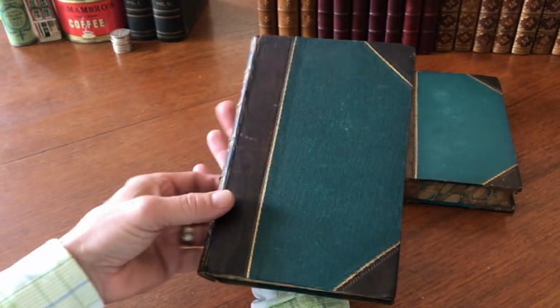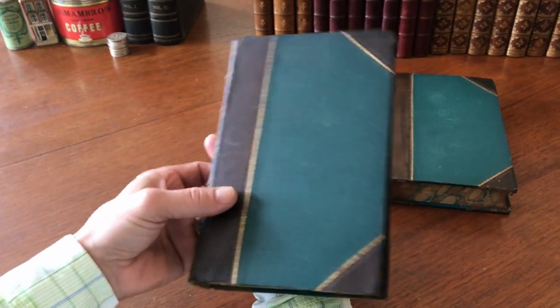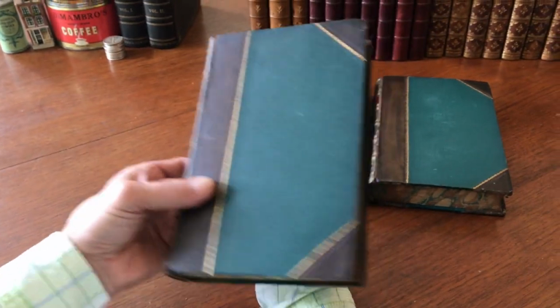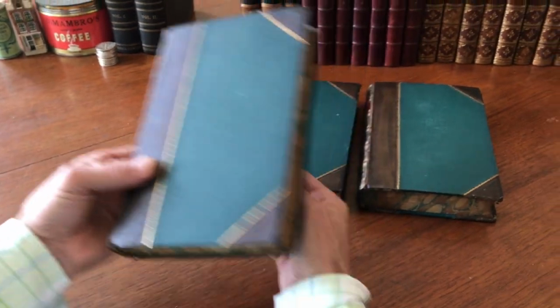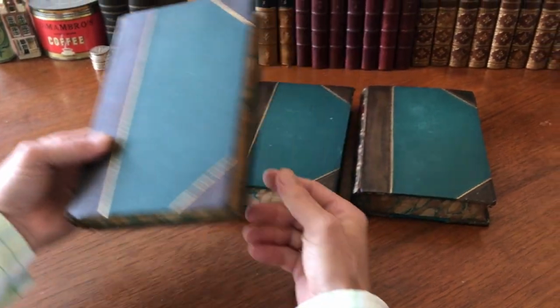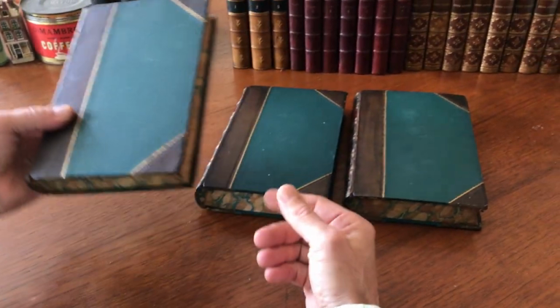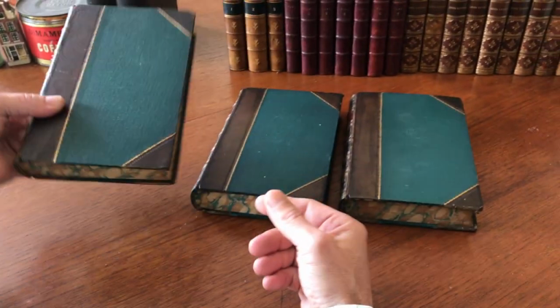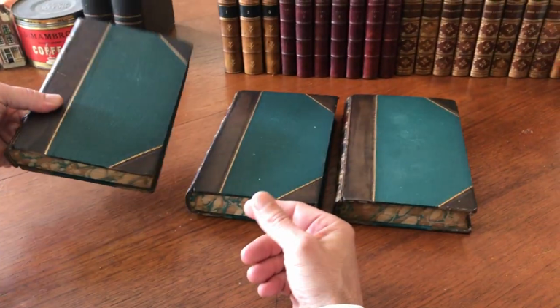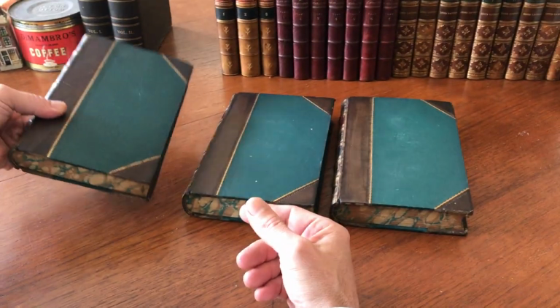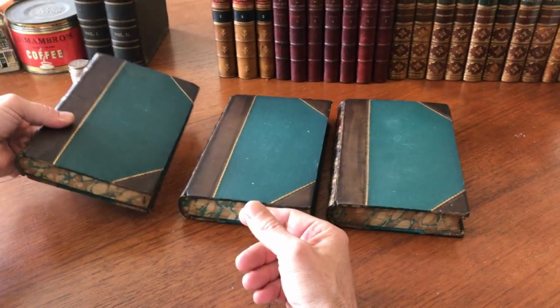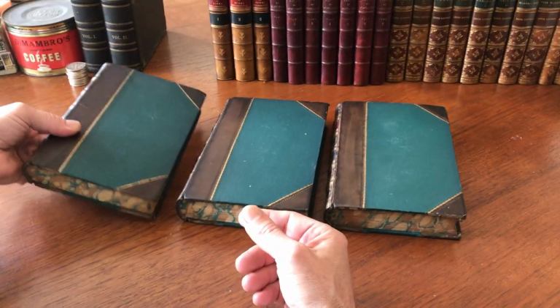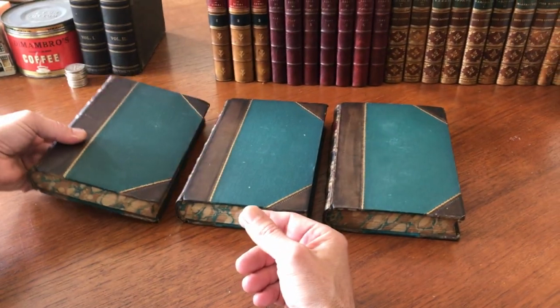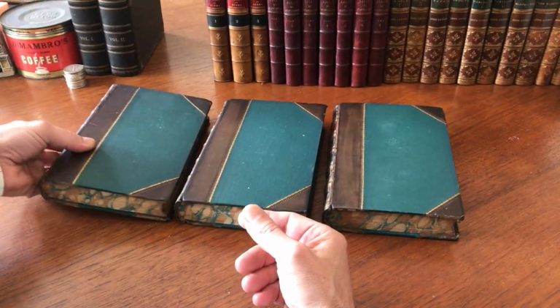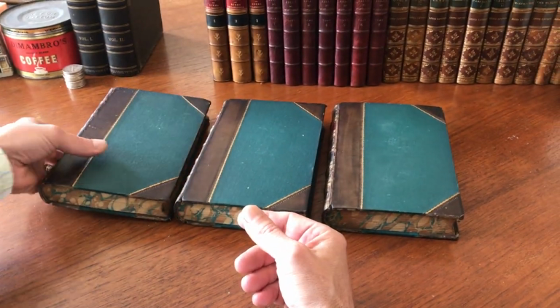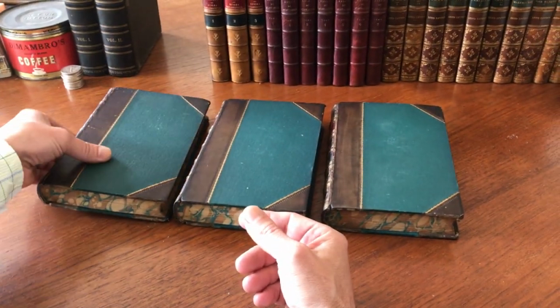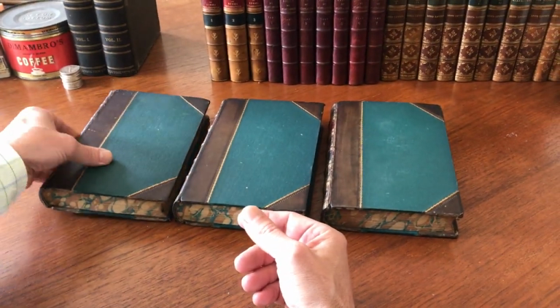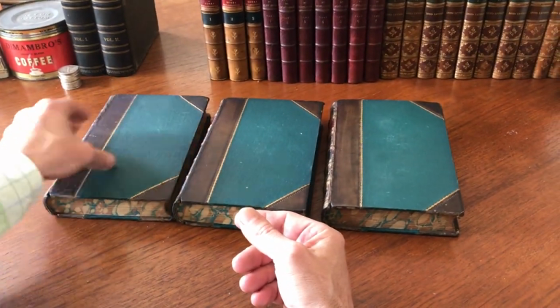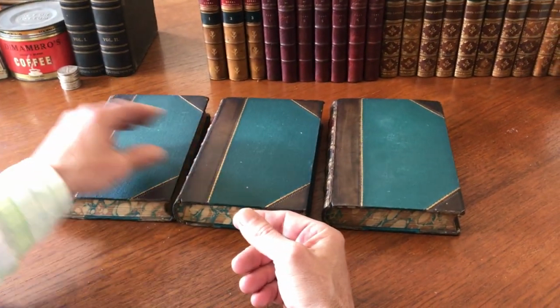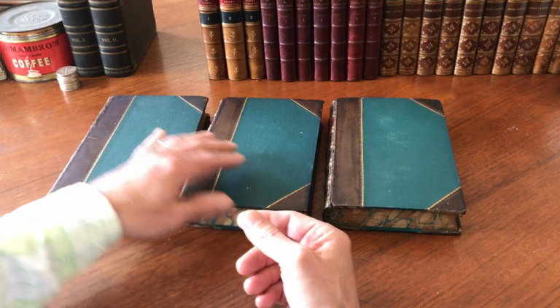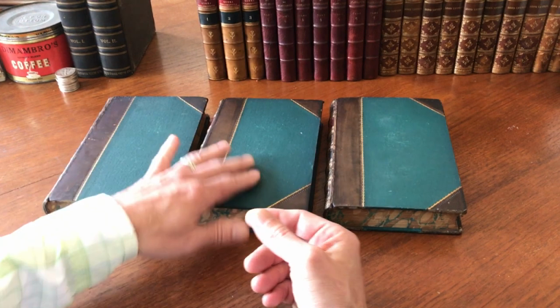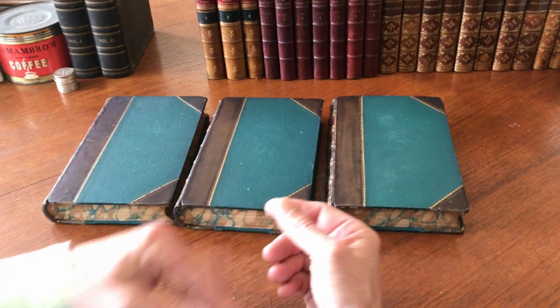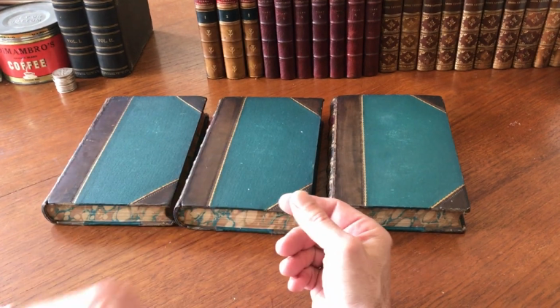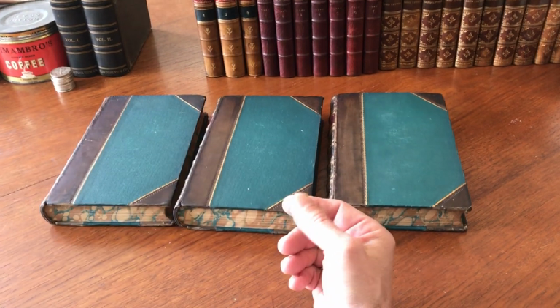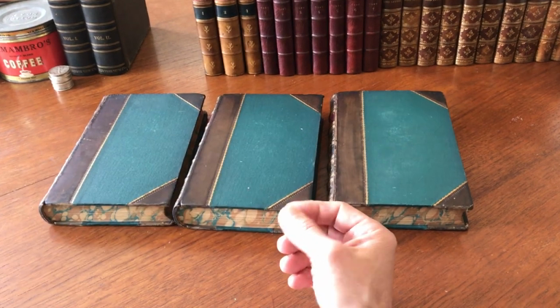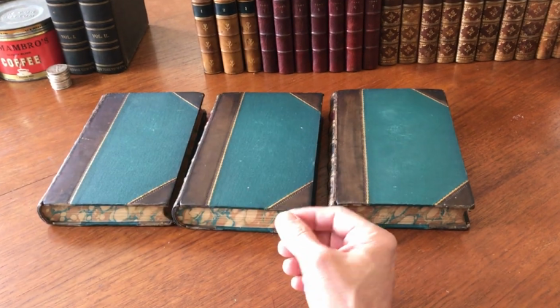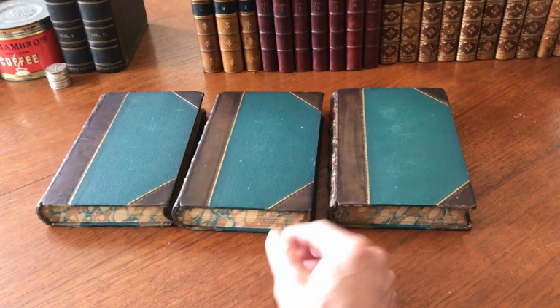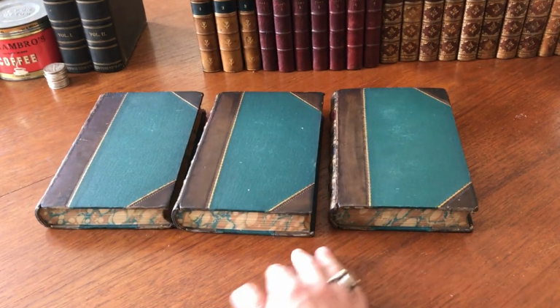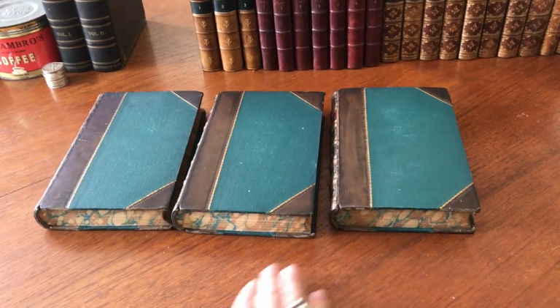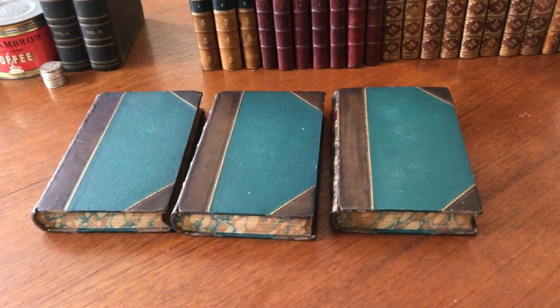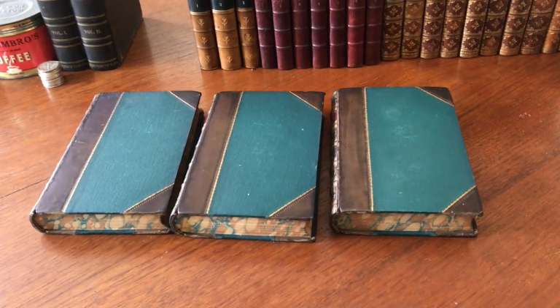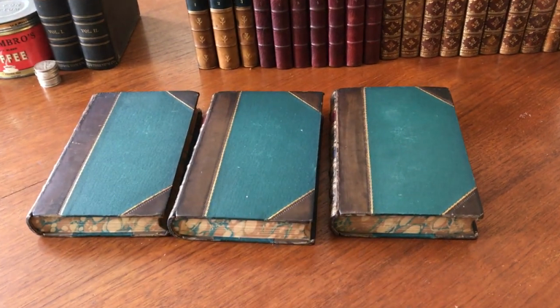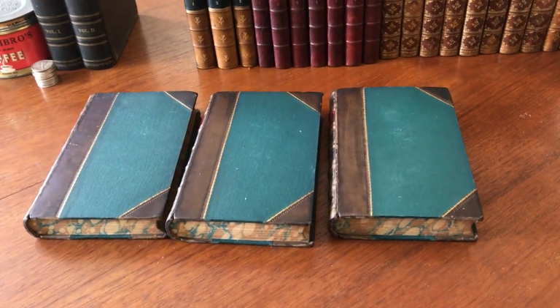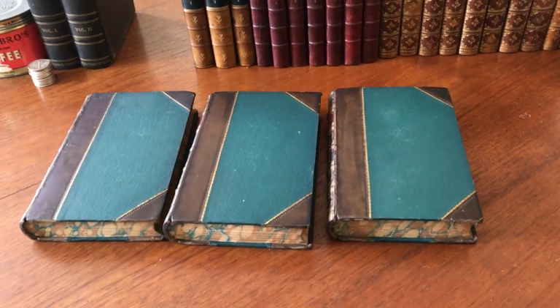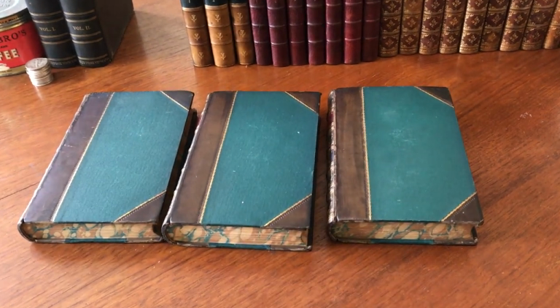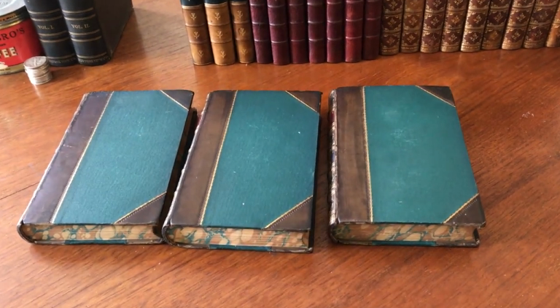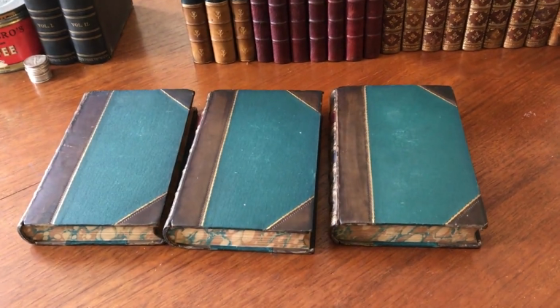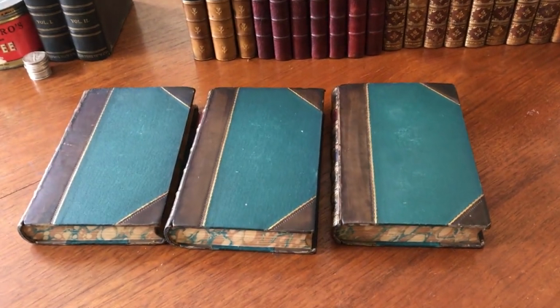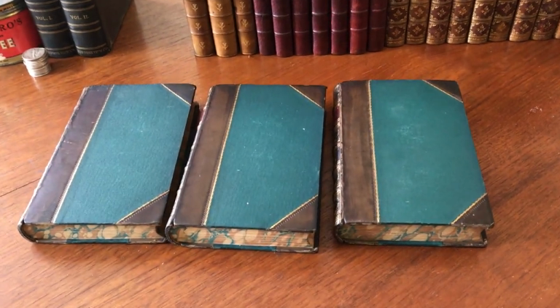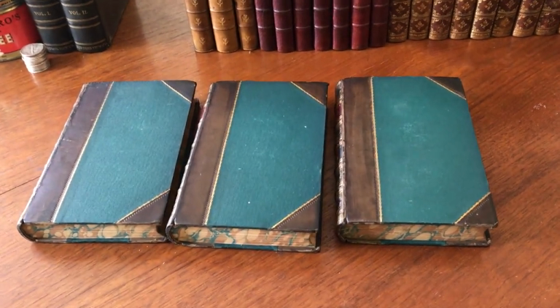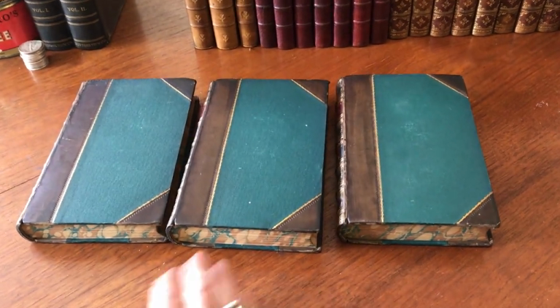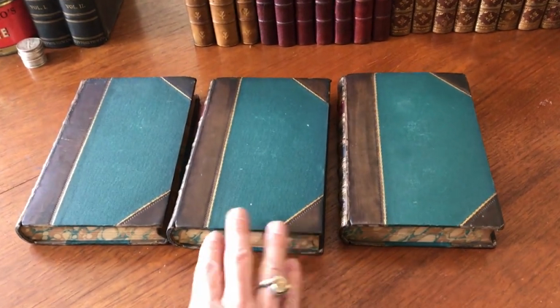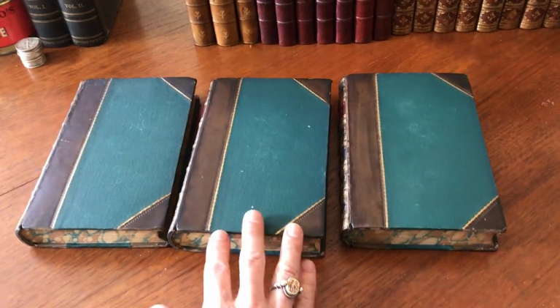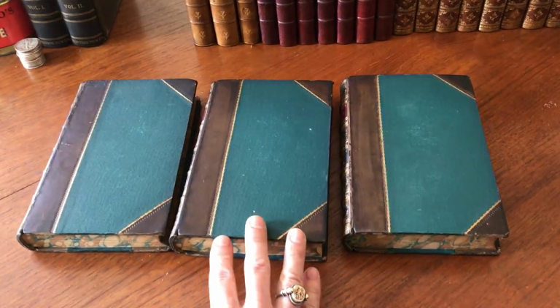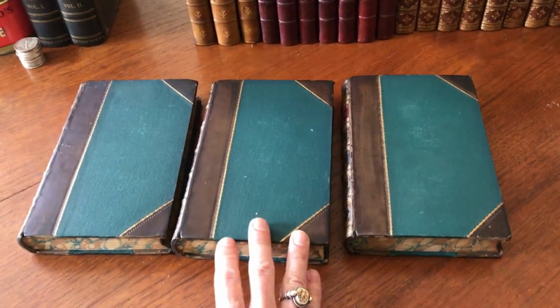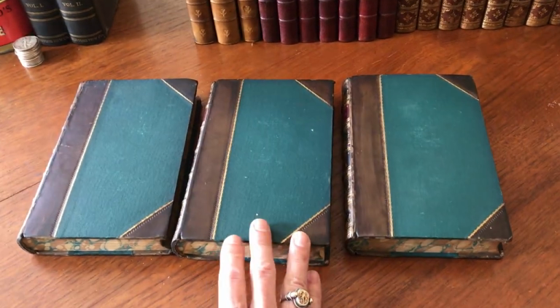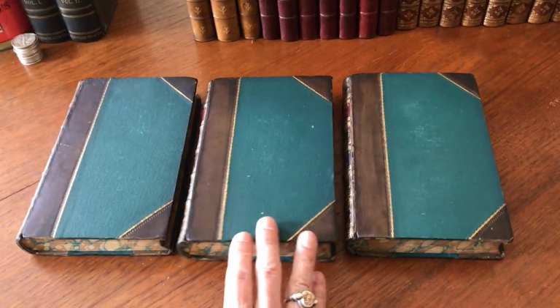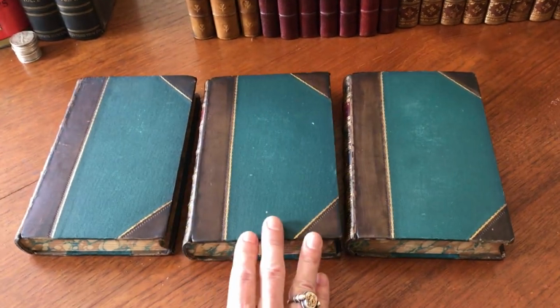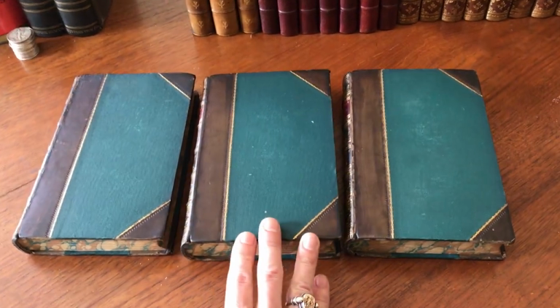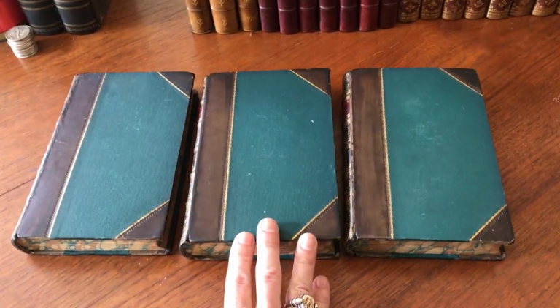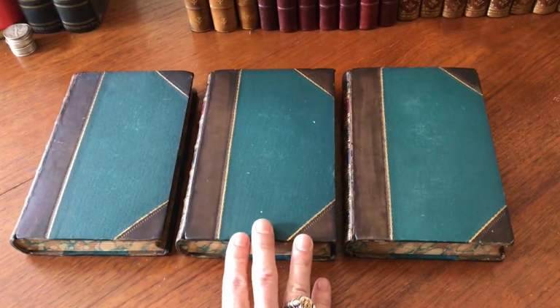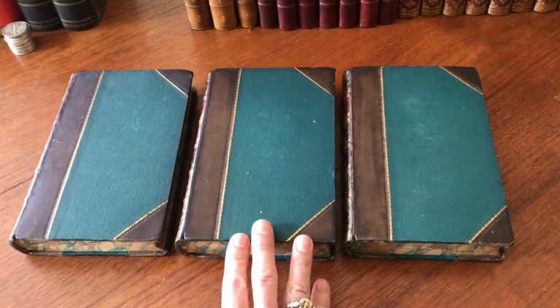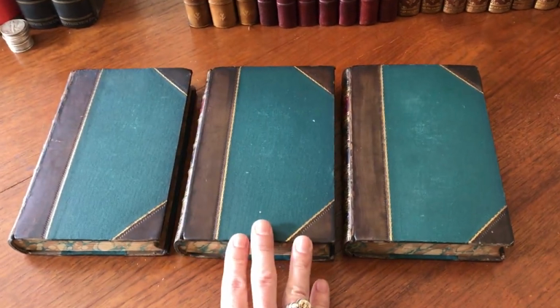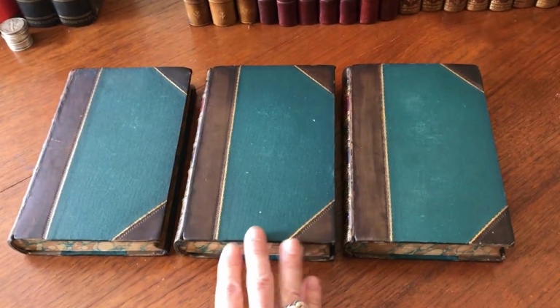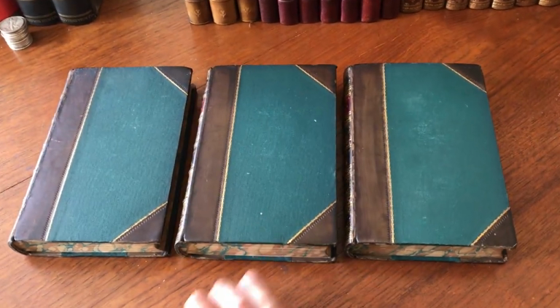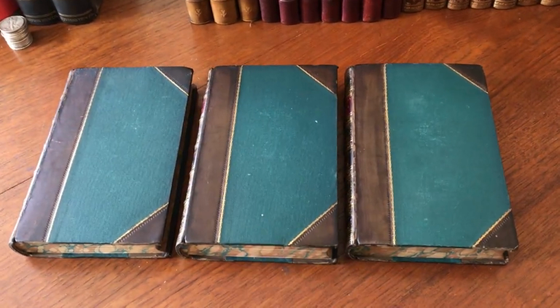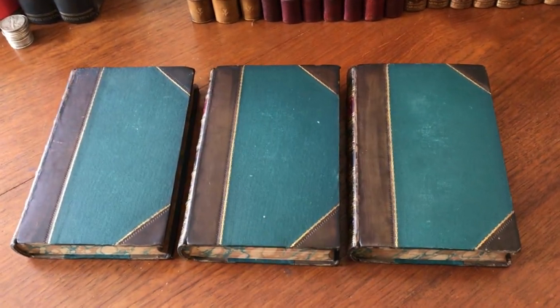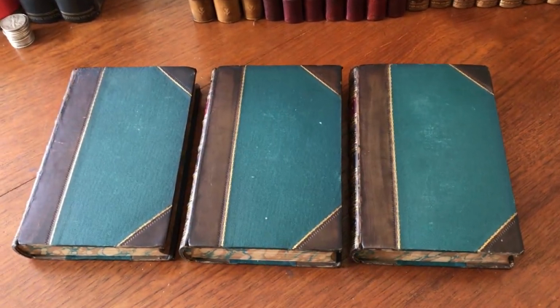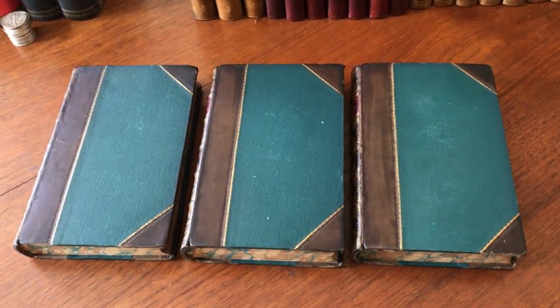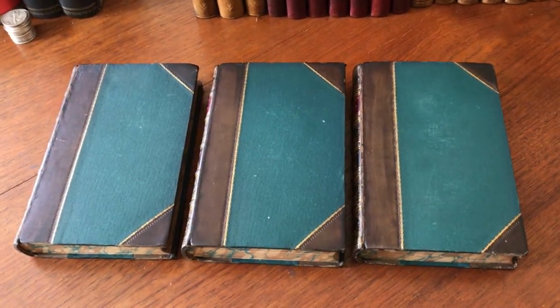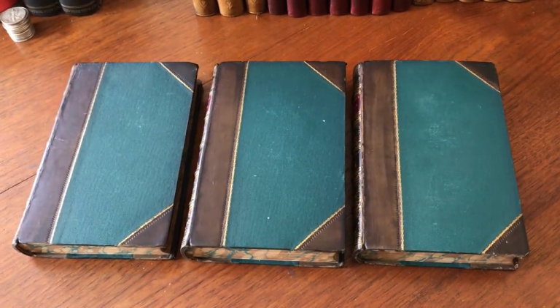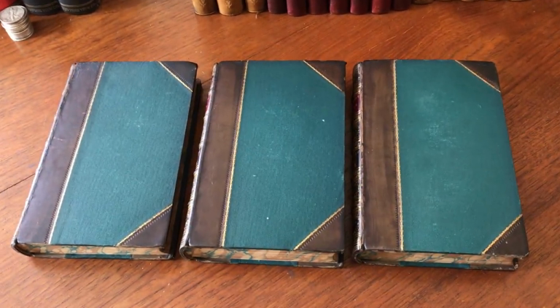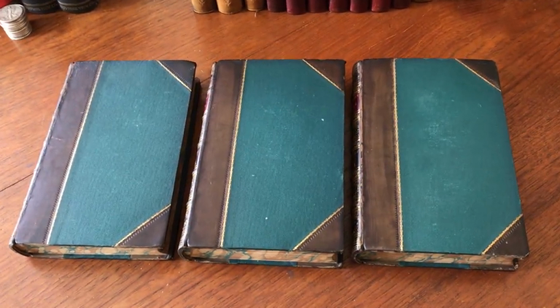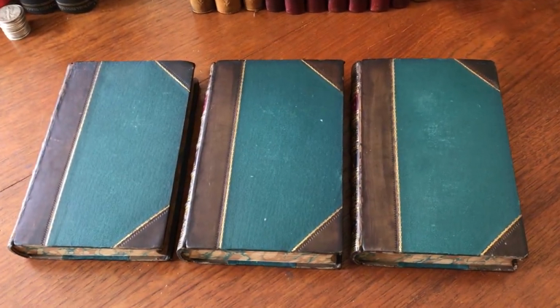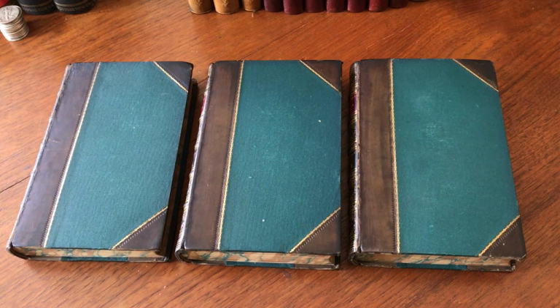This handsome and attractive set is available now on my website, briandimambro.com.